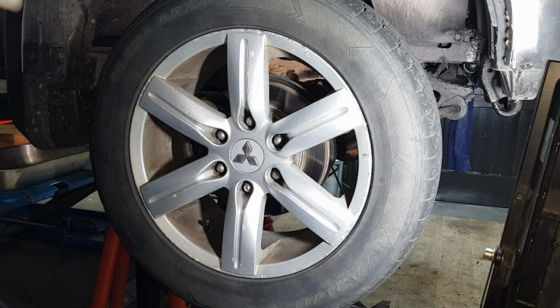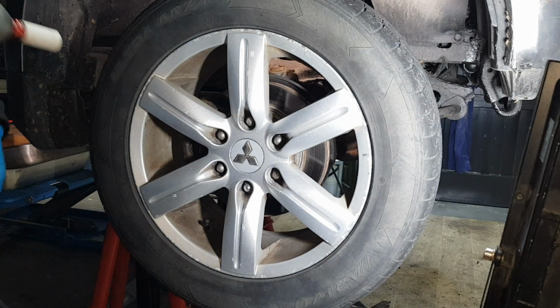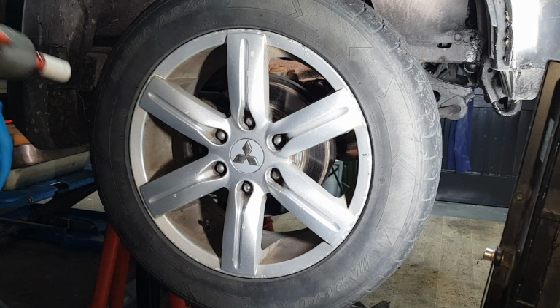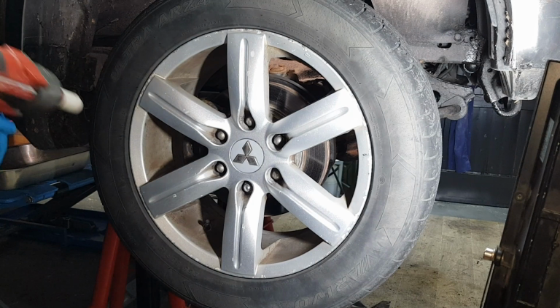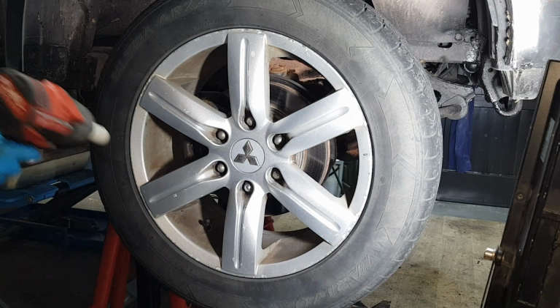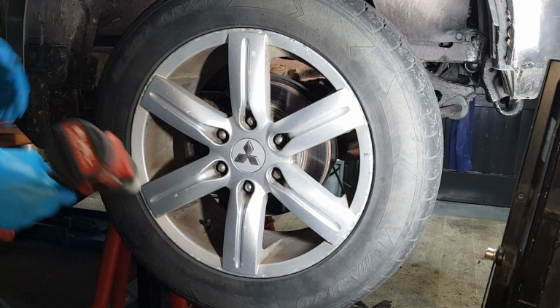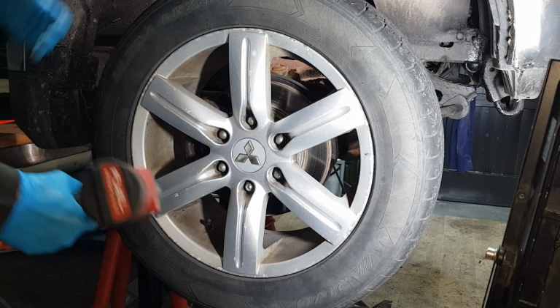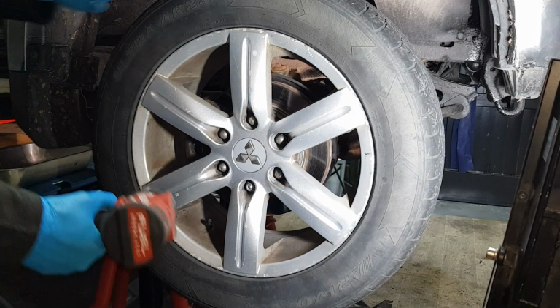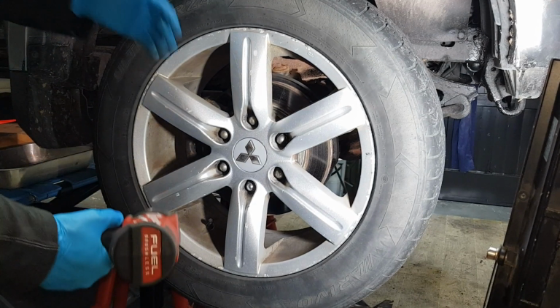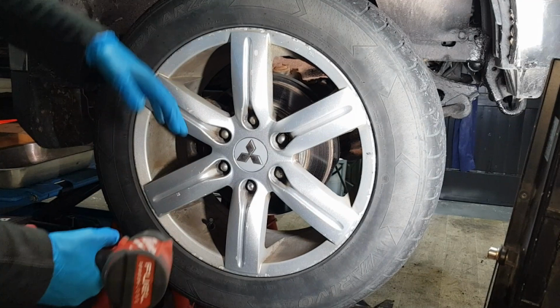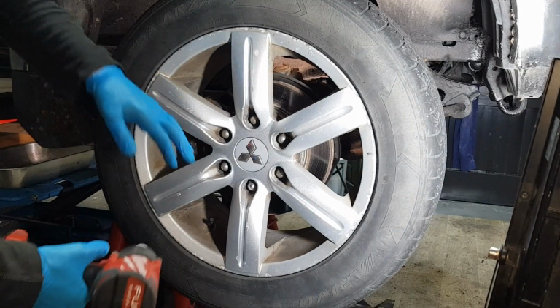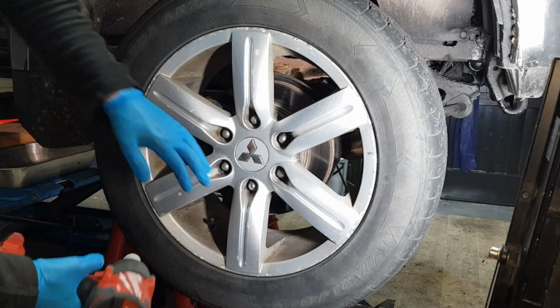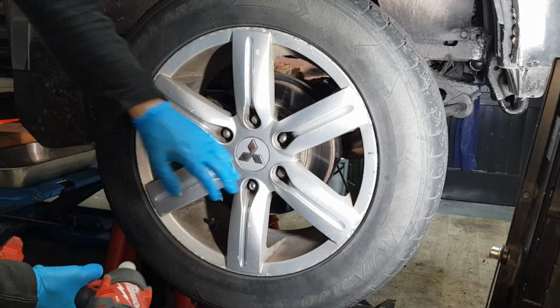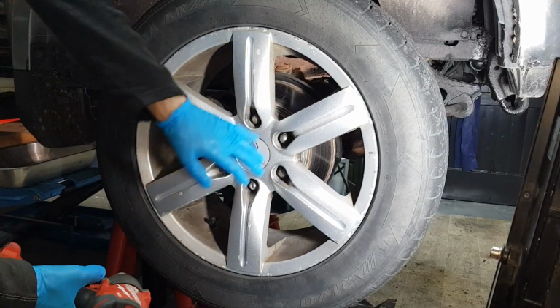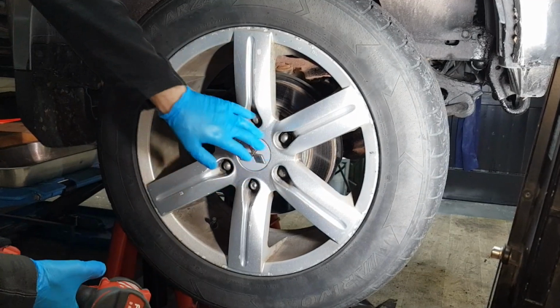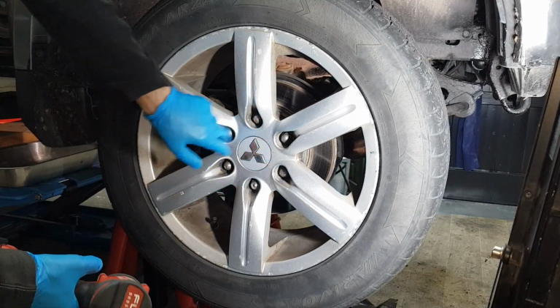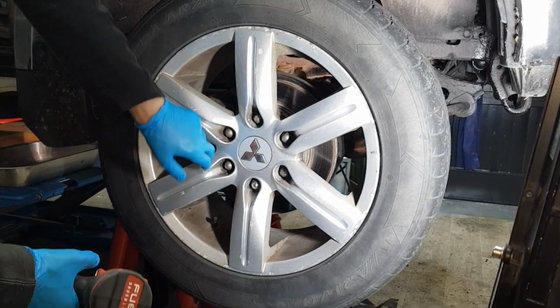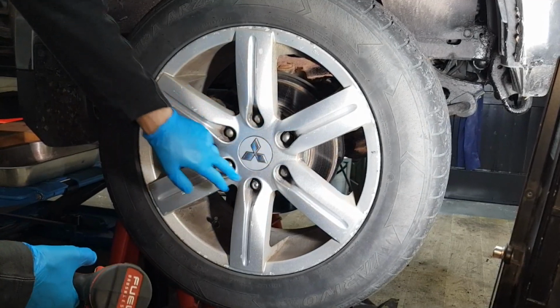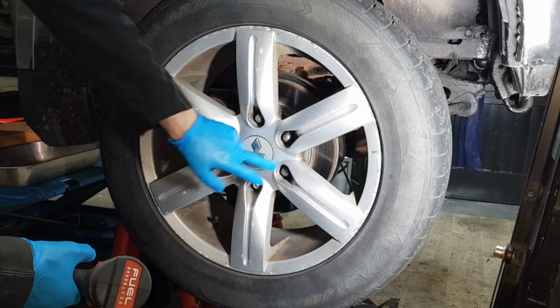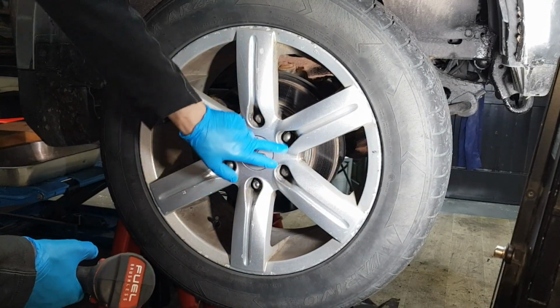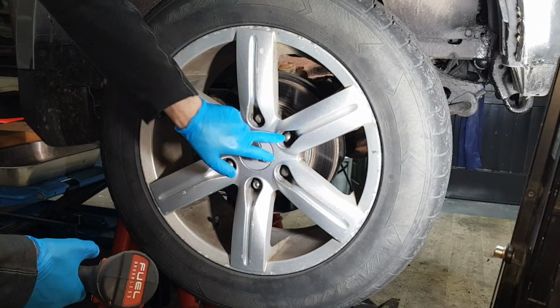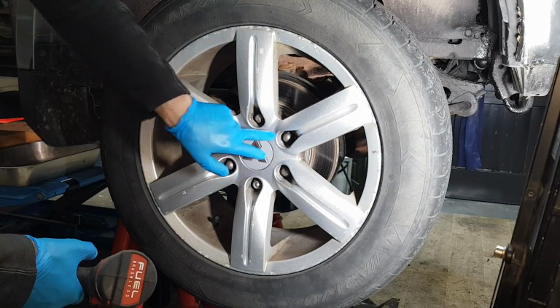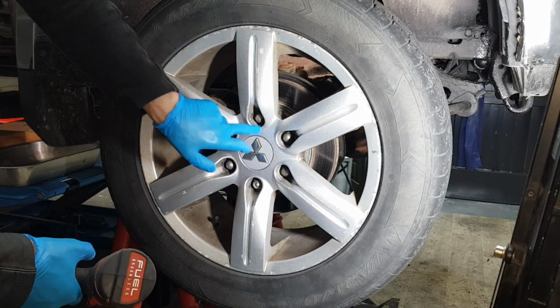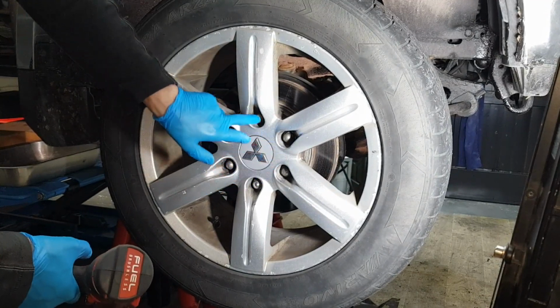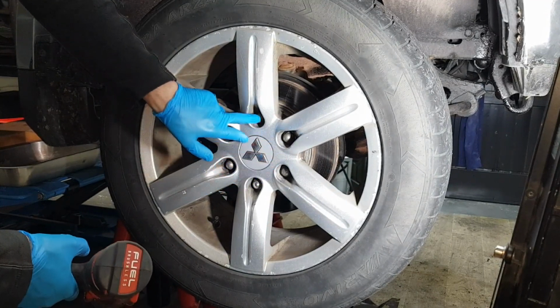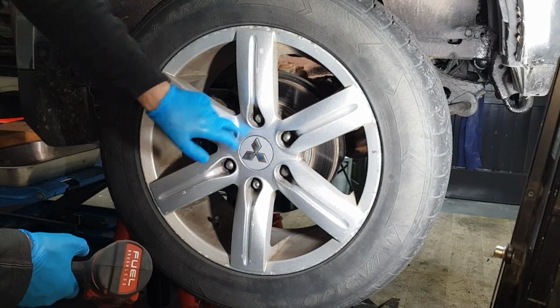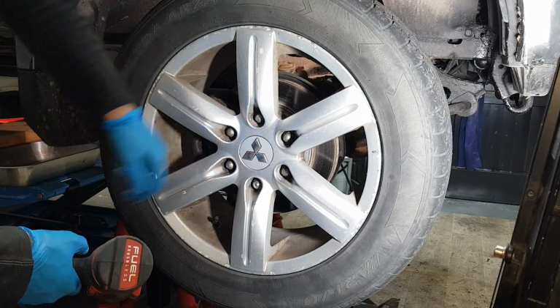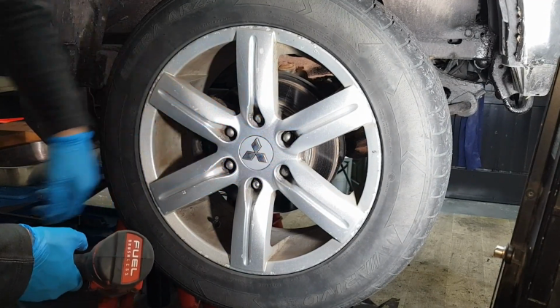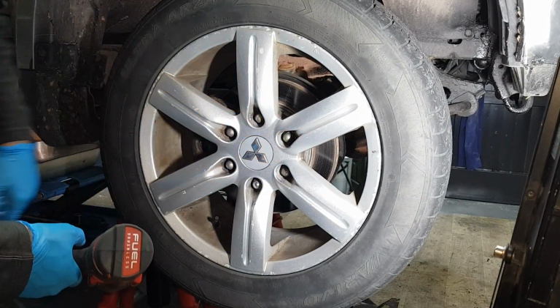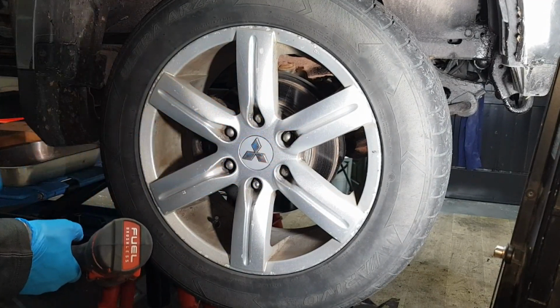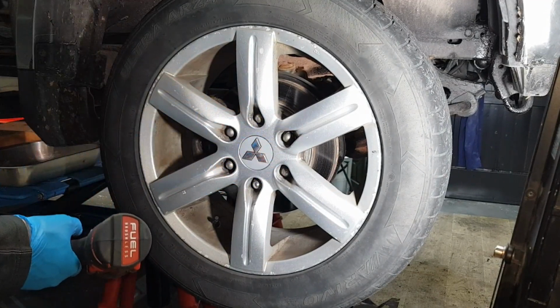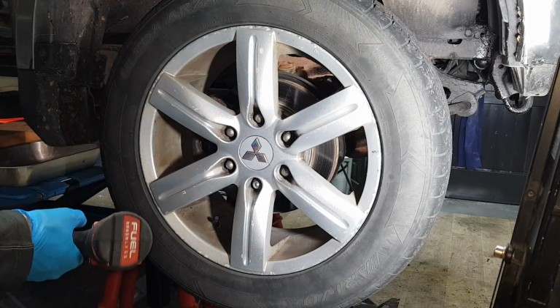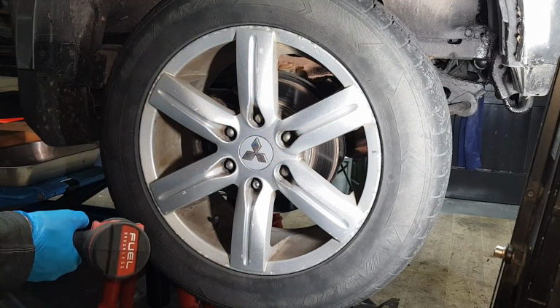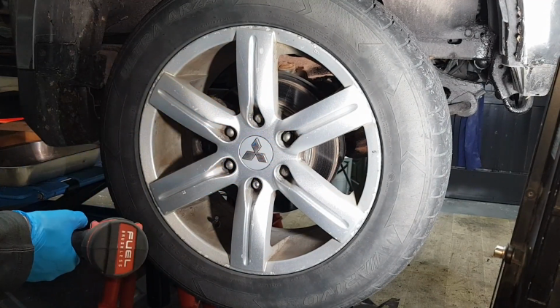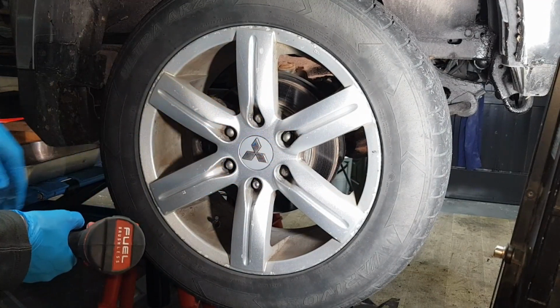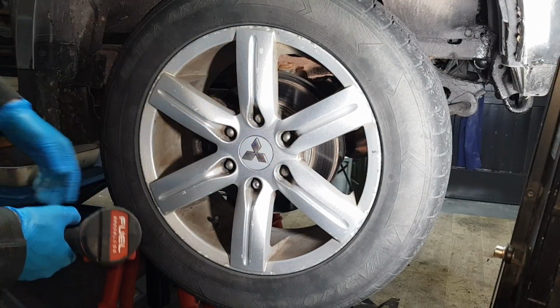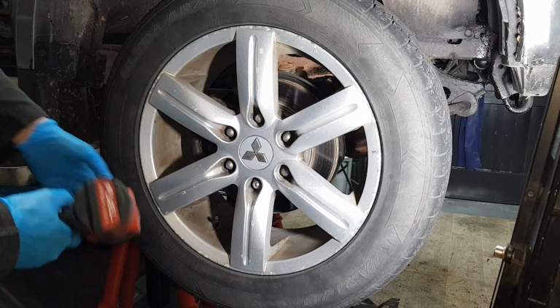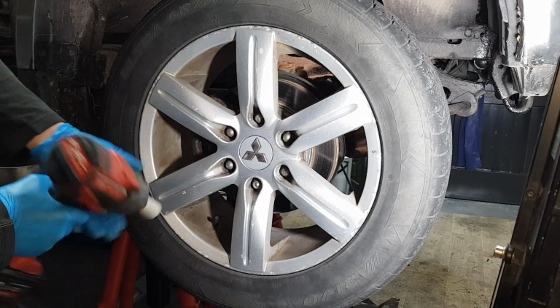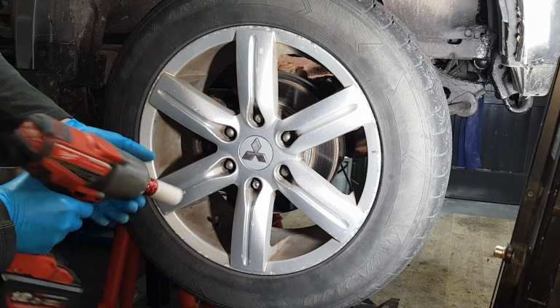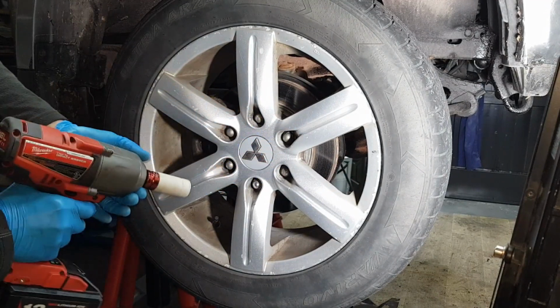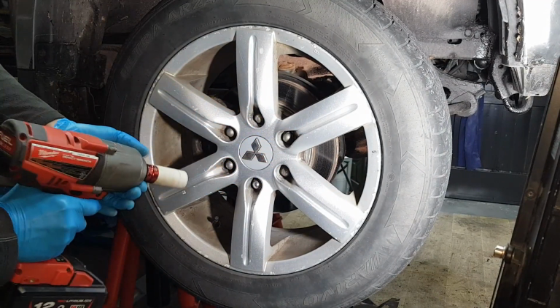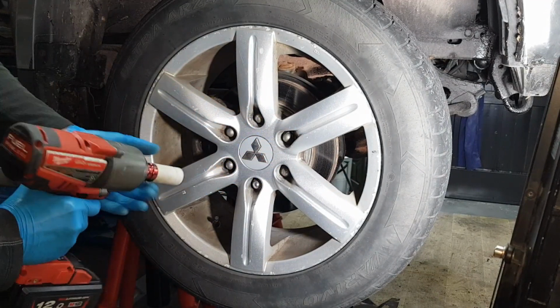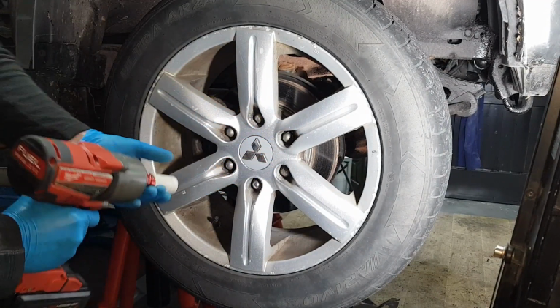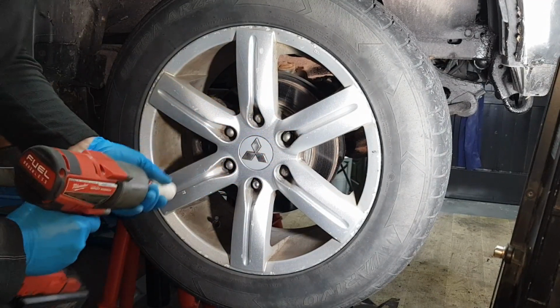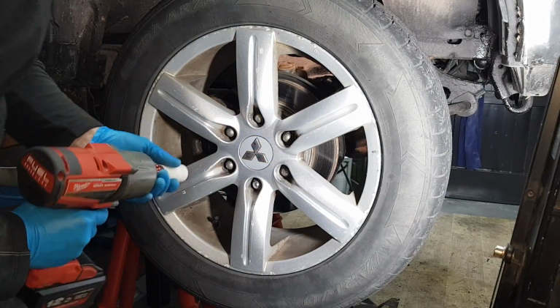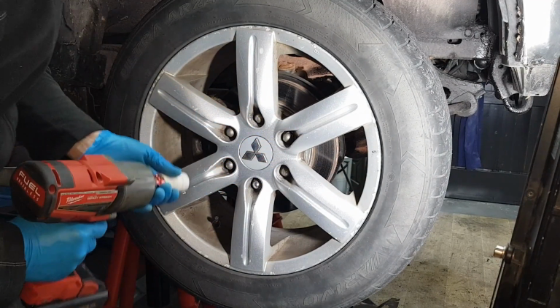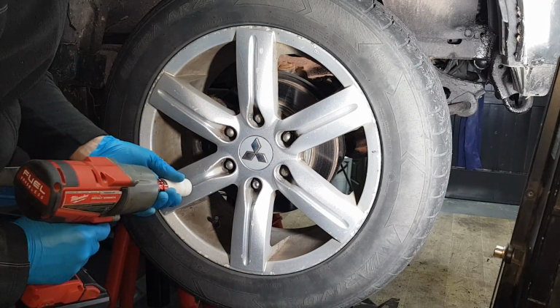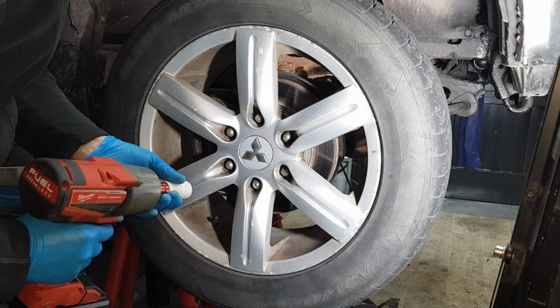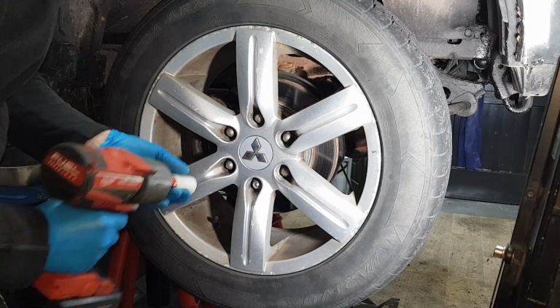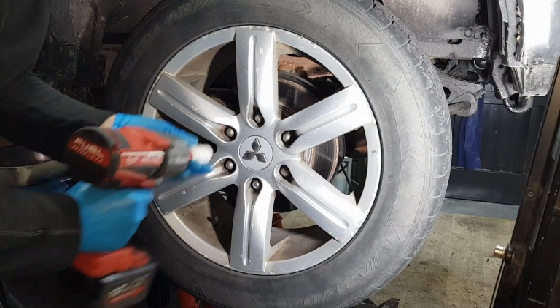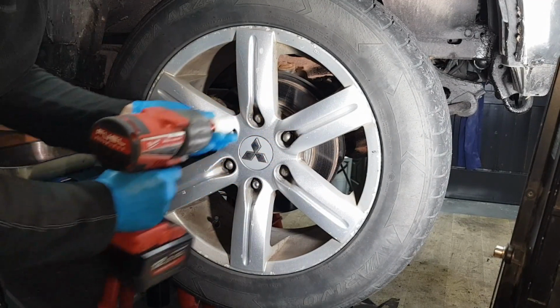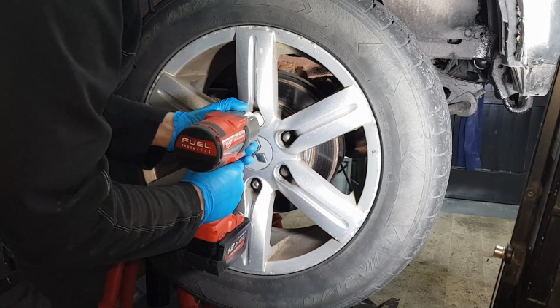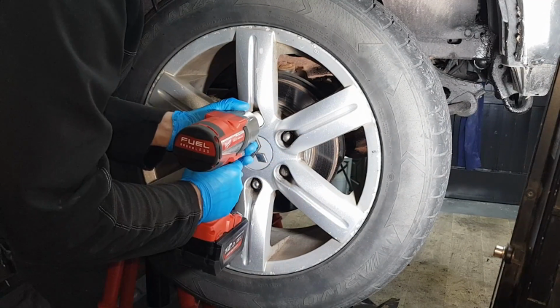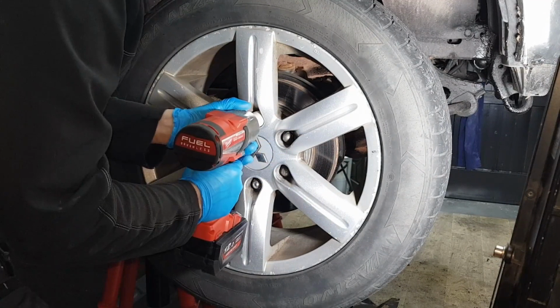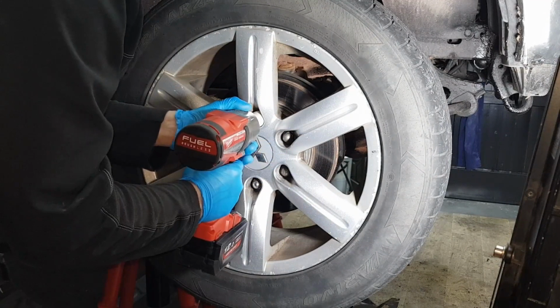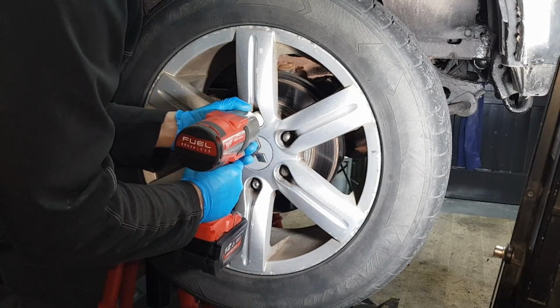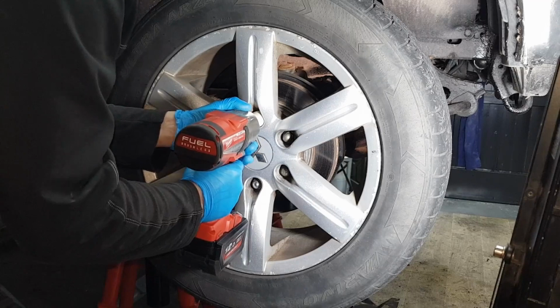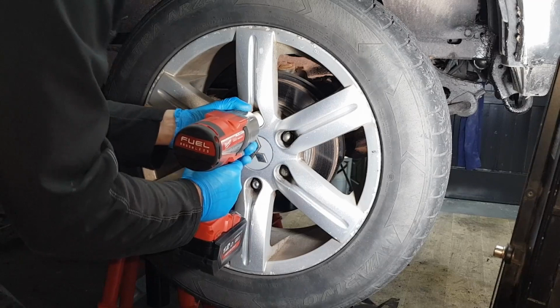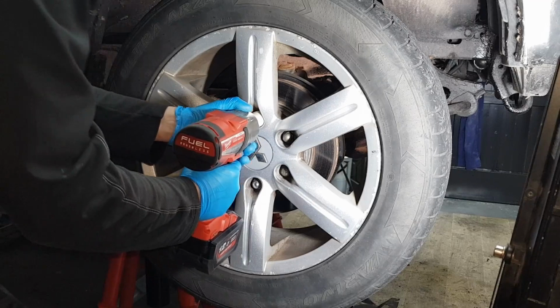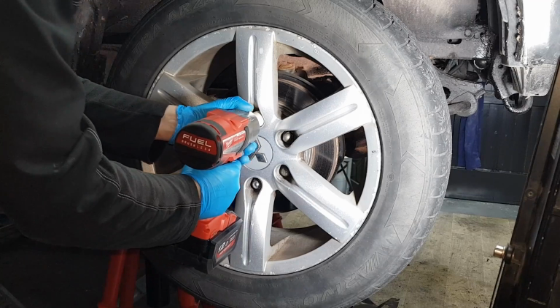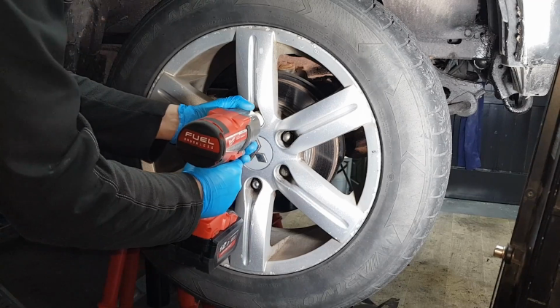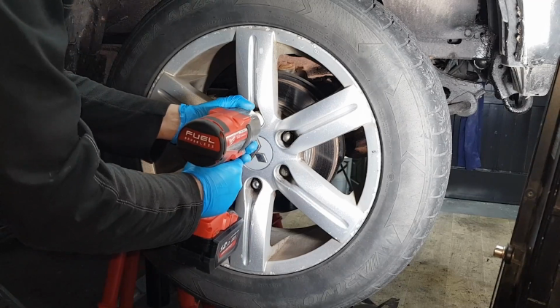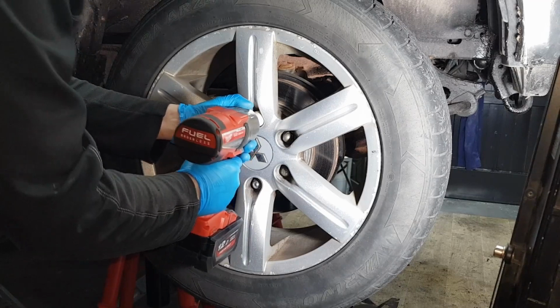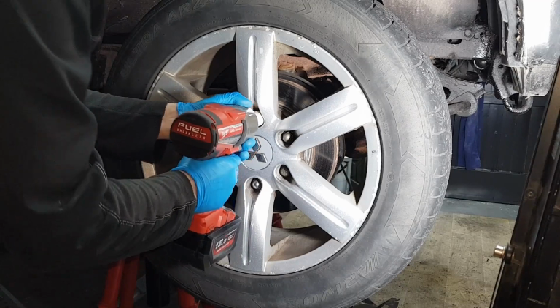Now we're going to start with removing all these six lug nuts here. These are 21 millimeter. Let's take these off quickly.